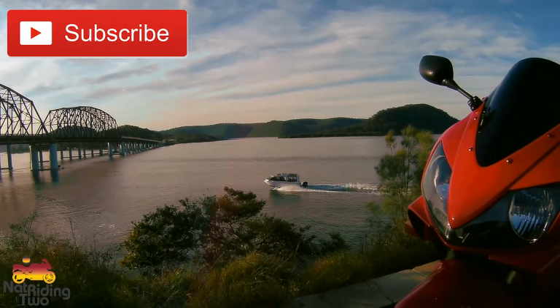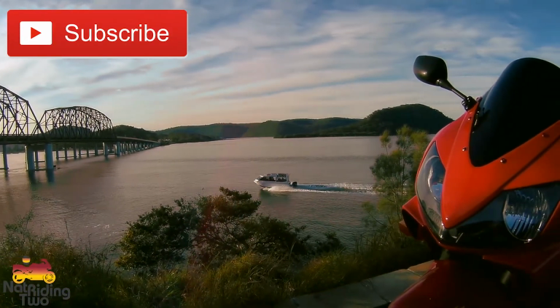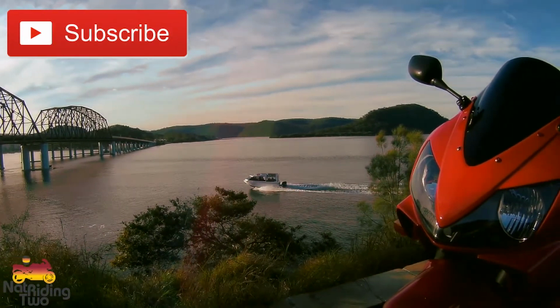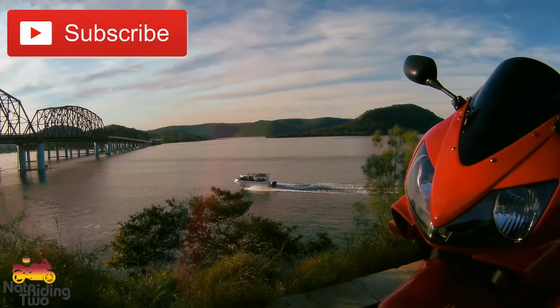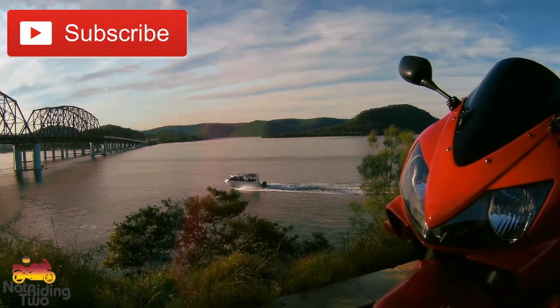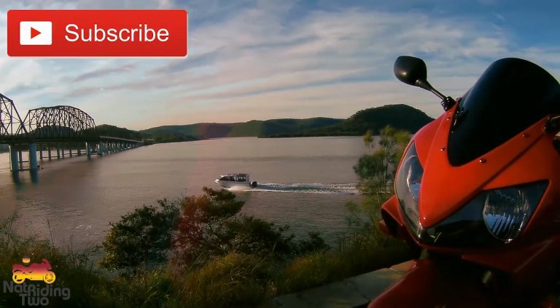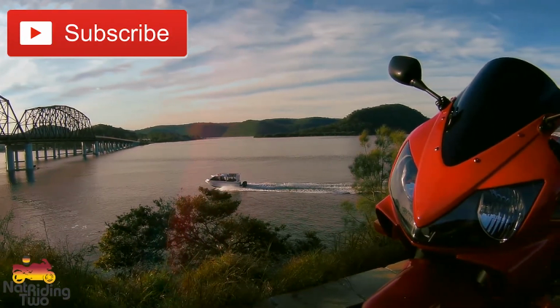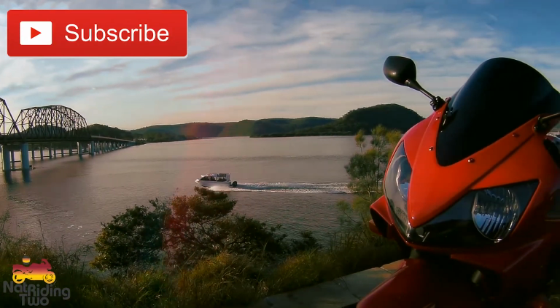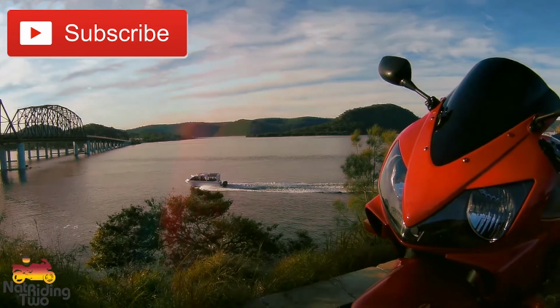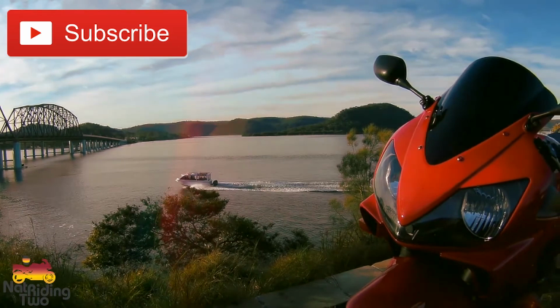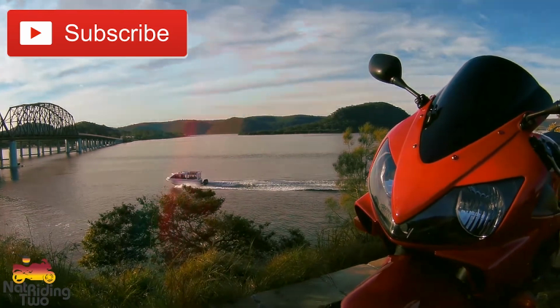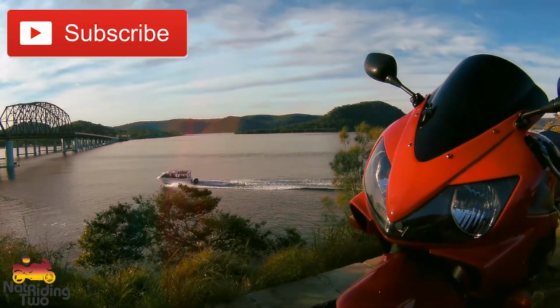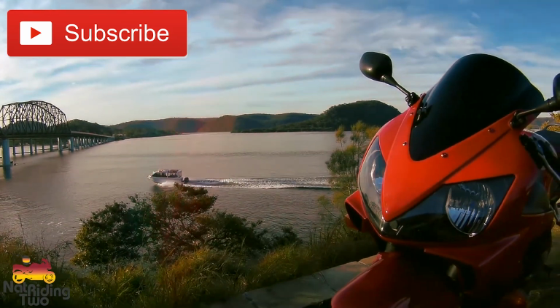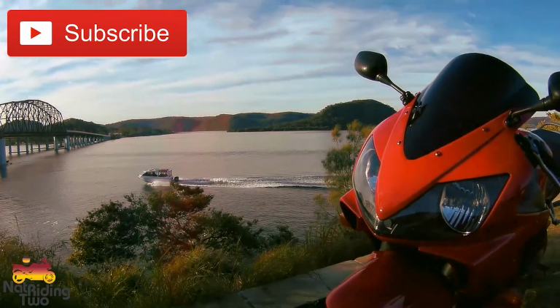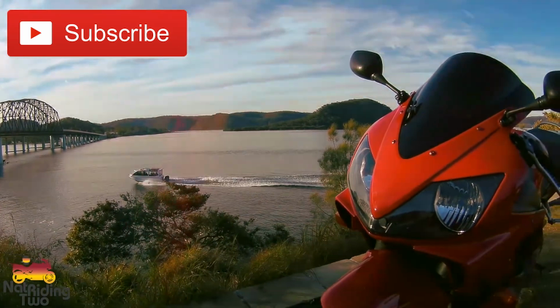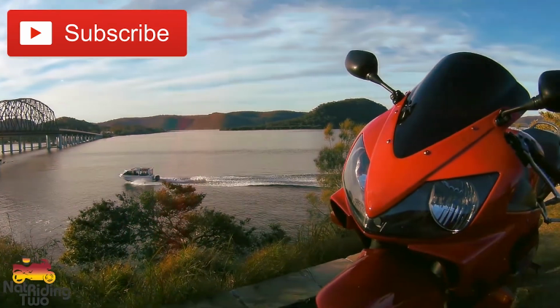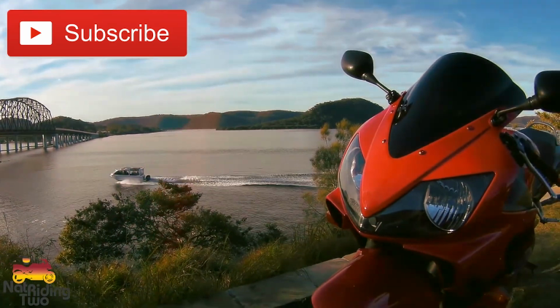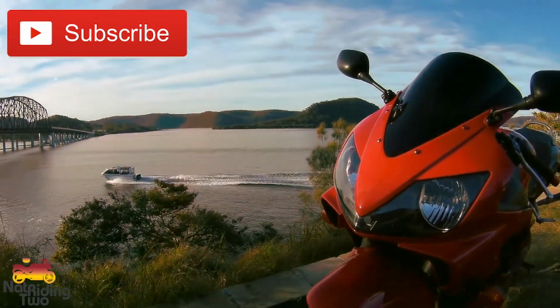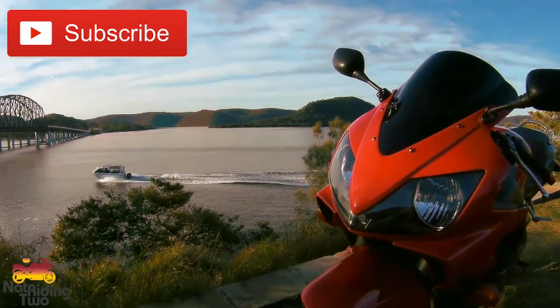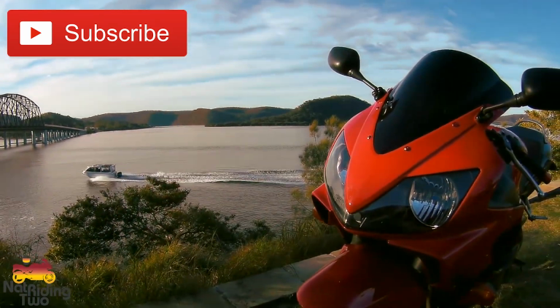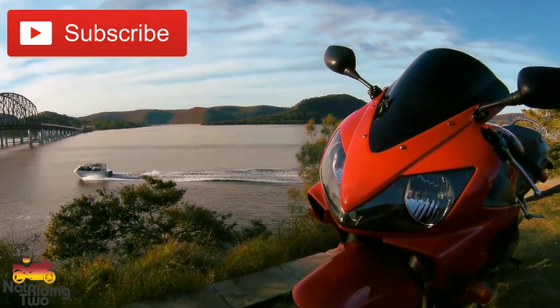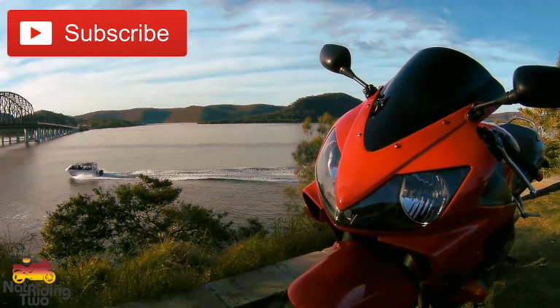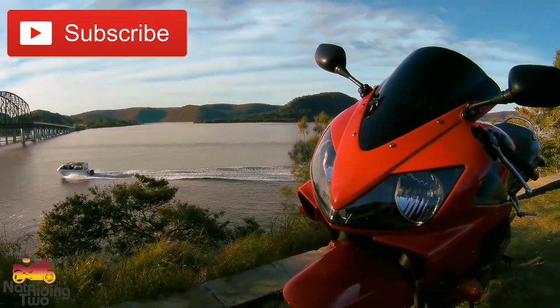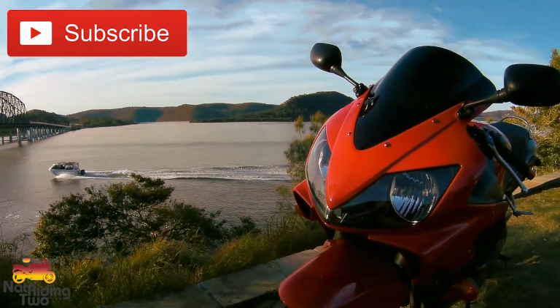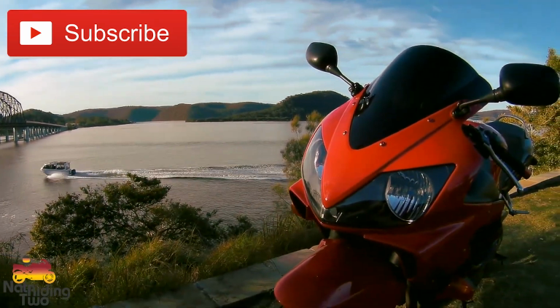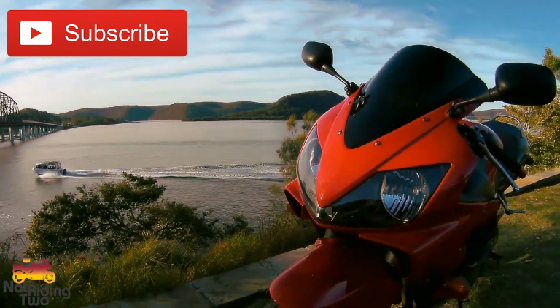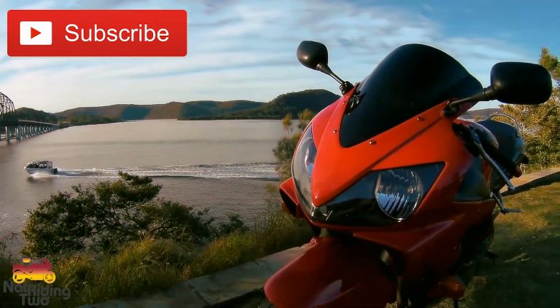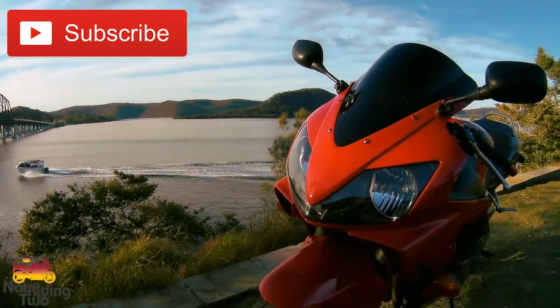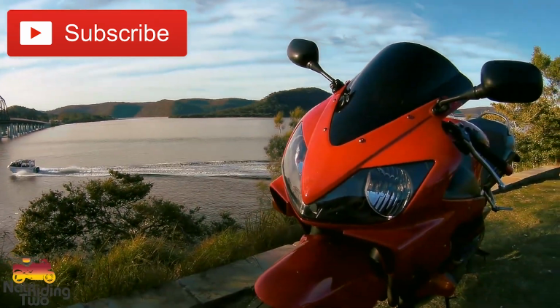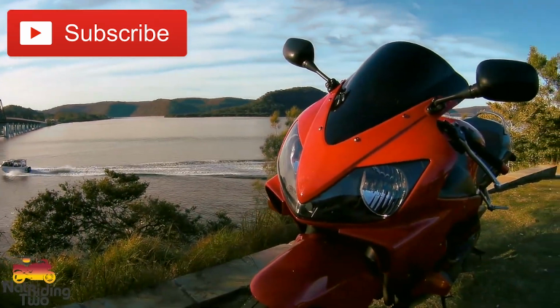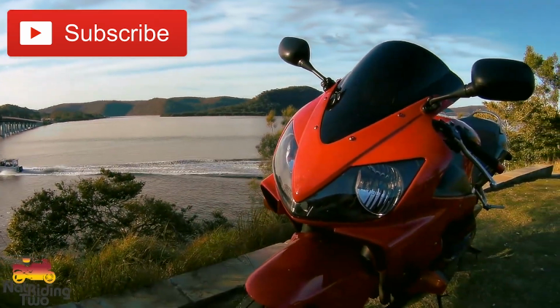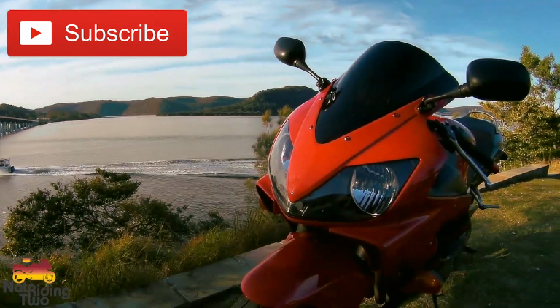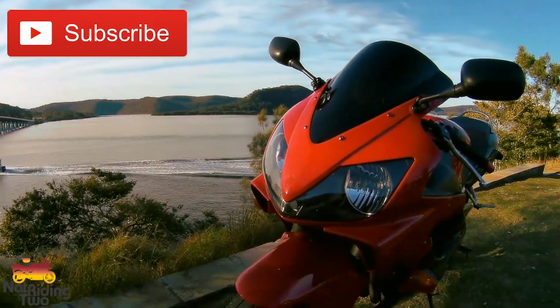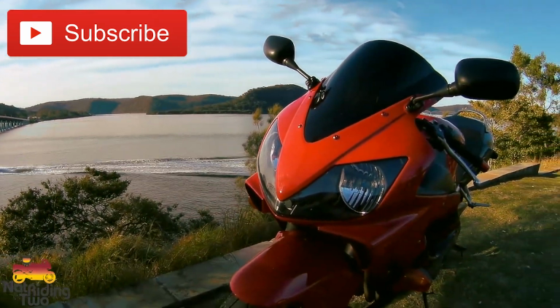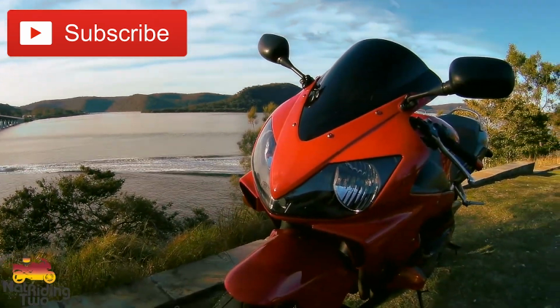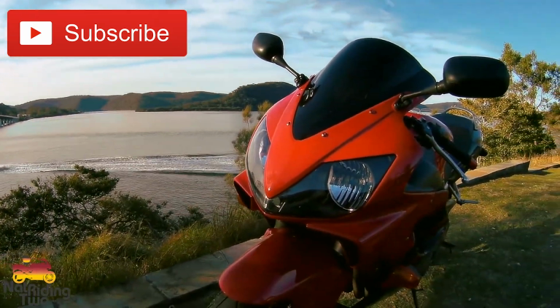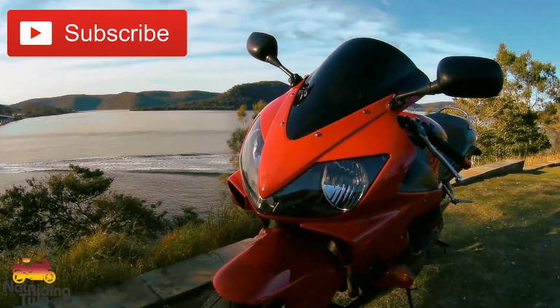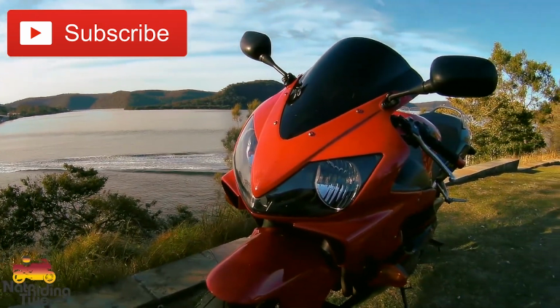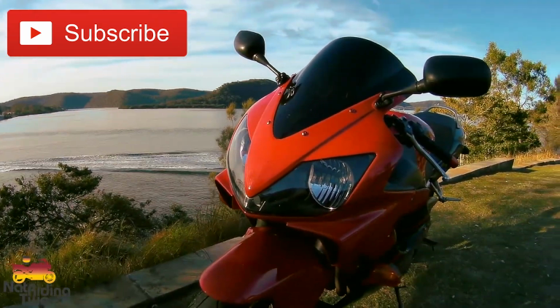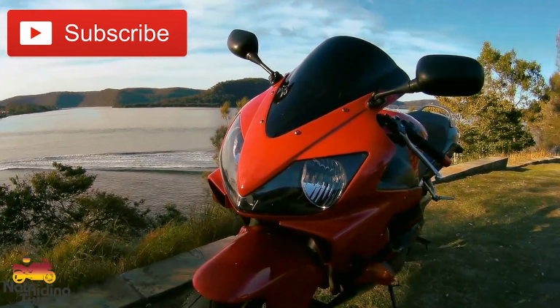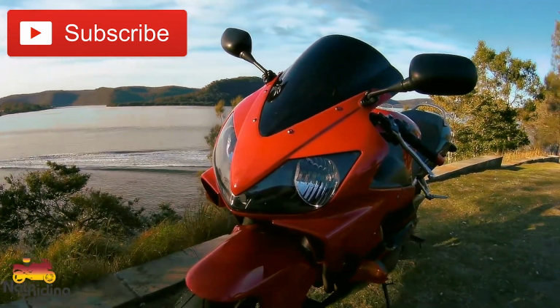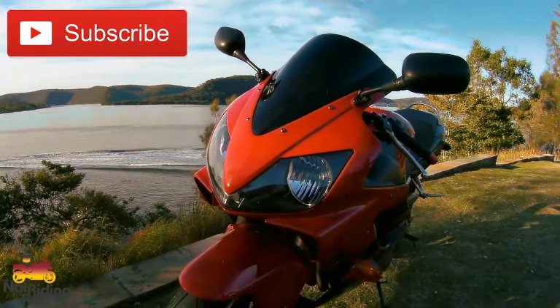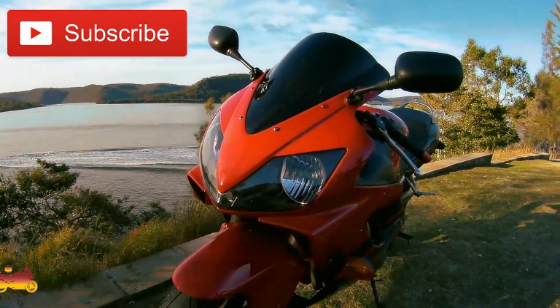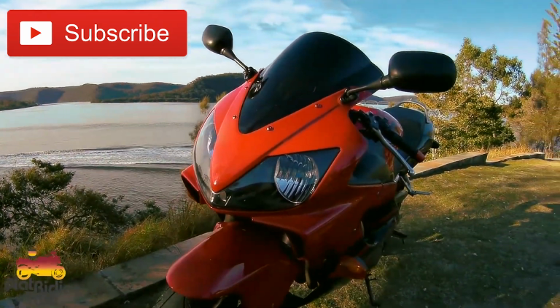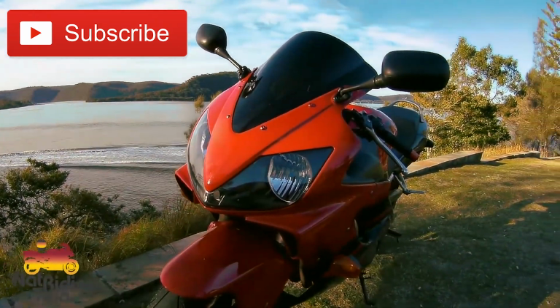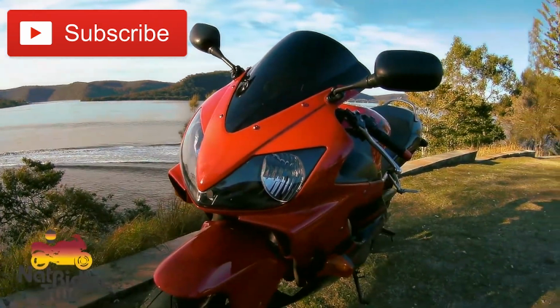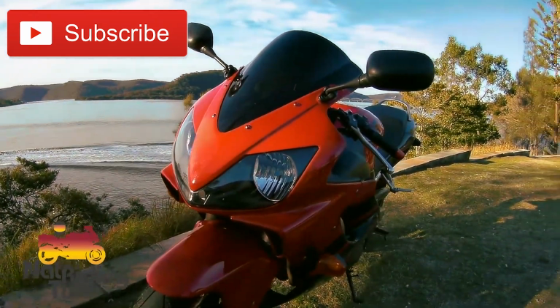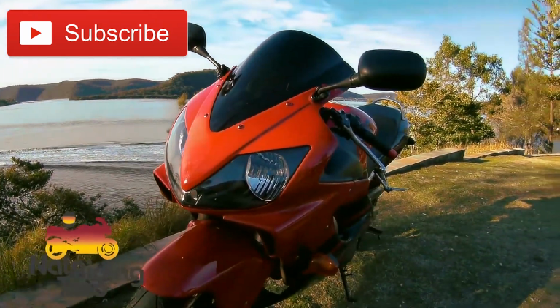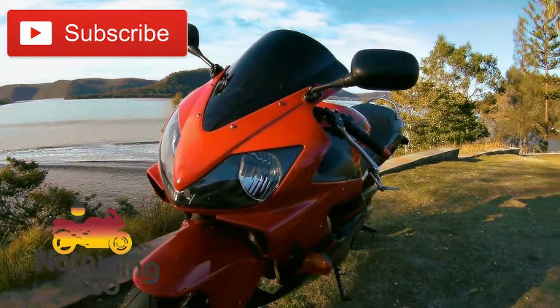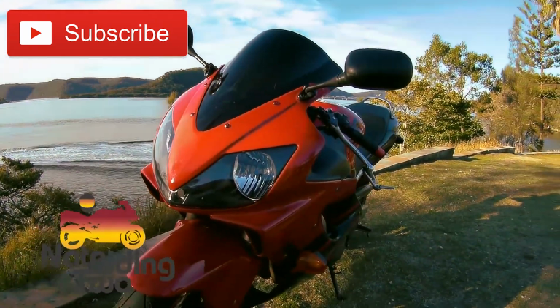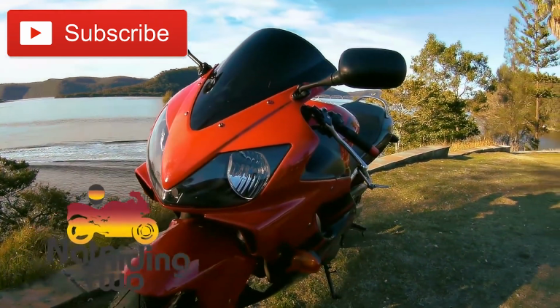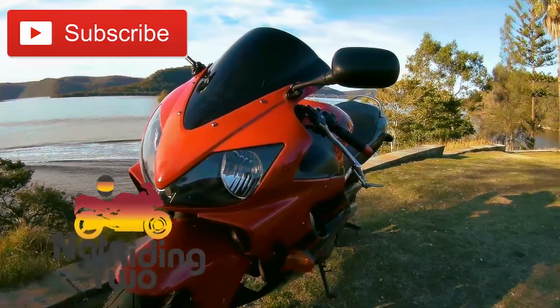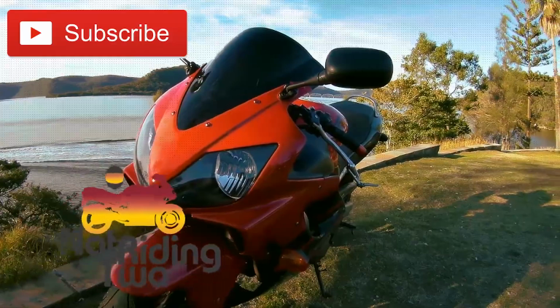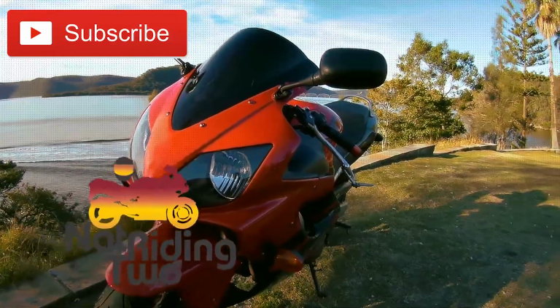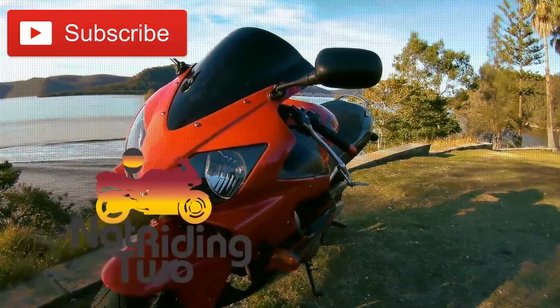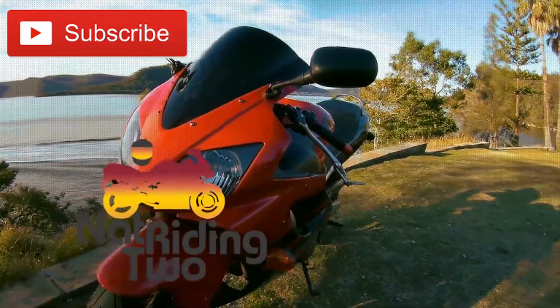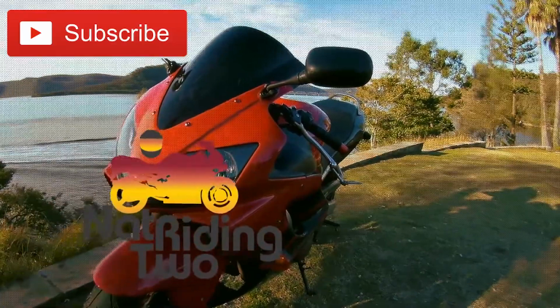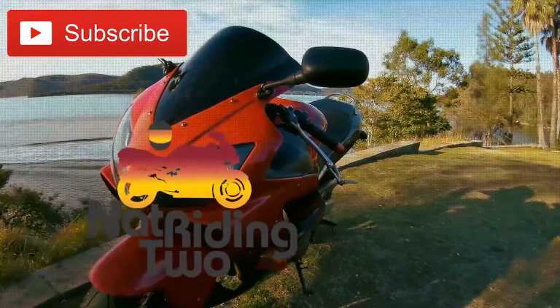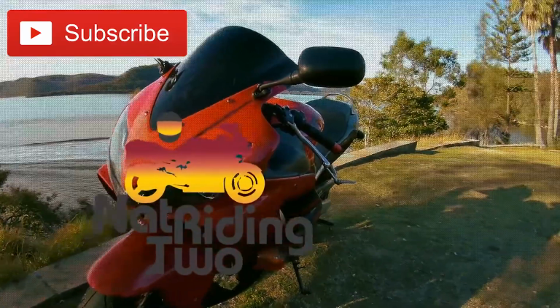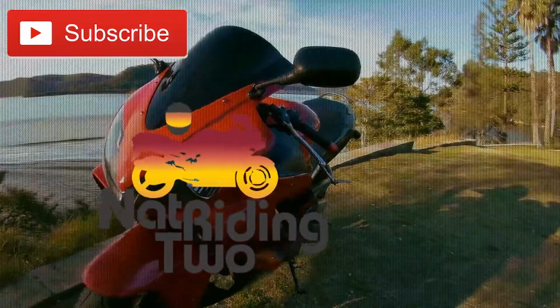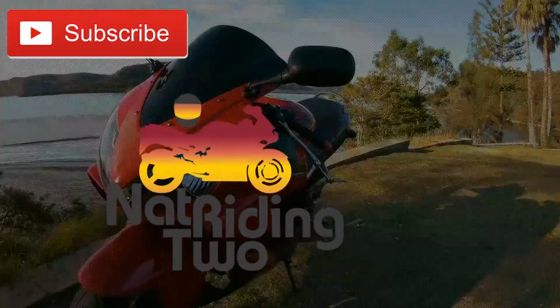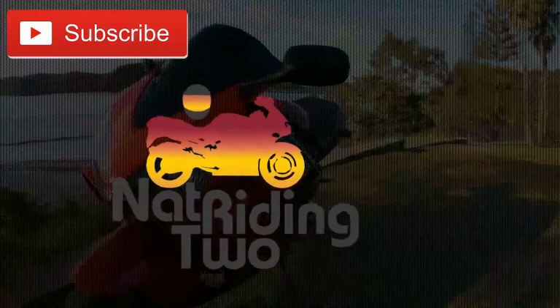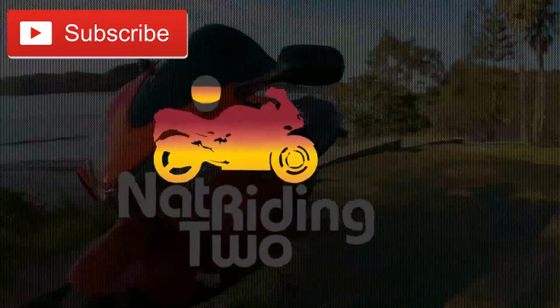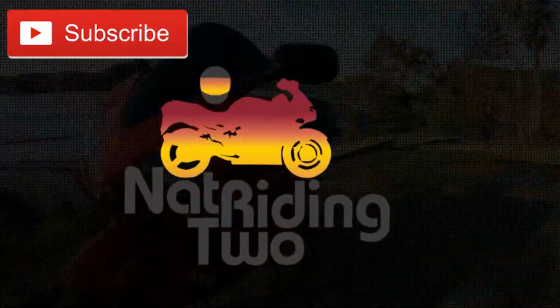Thanks for watching guys — show your support and hit that subscribe button.